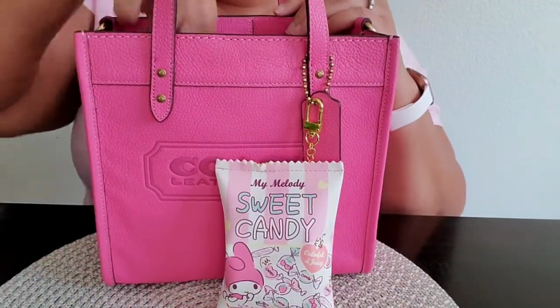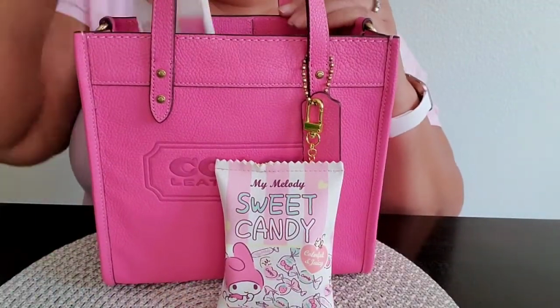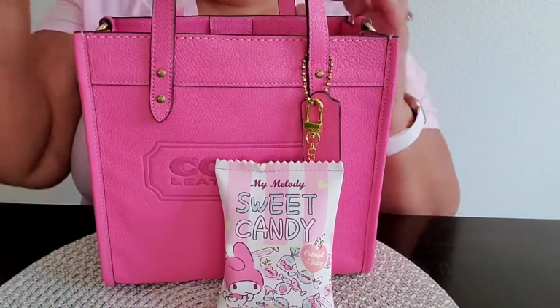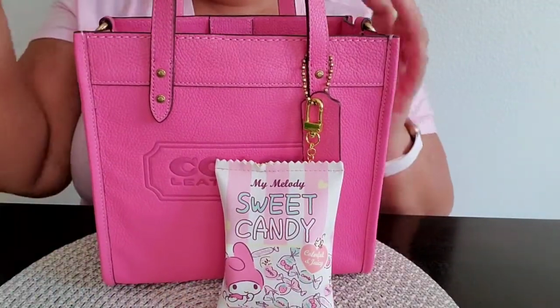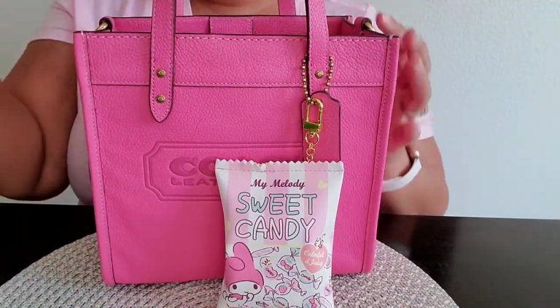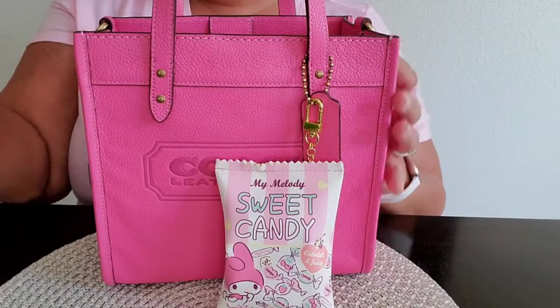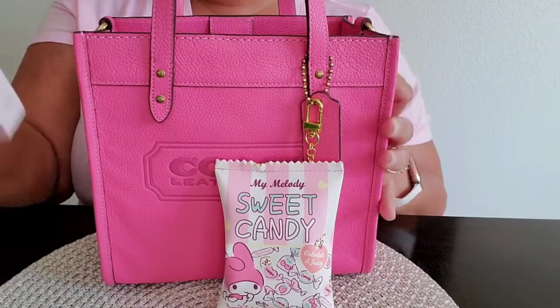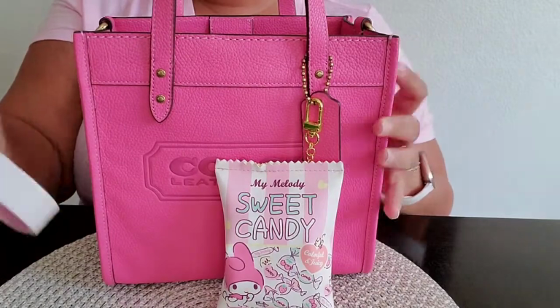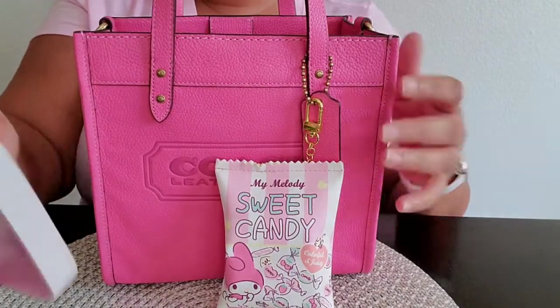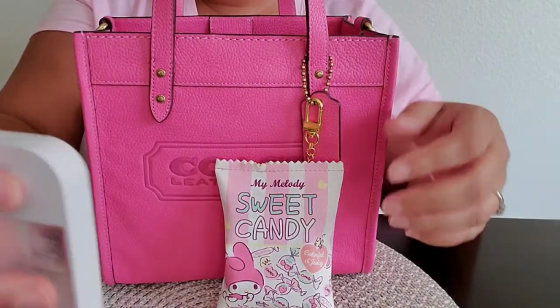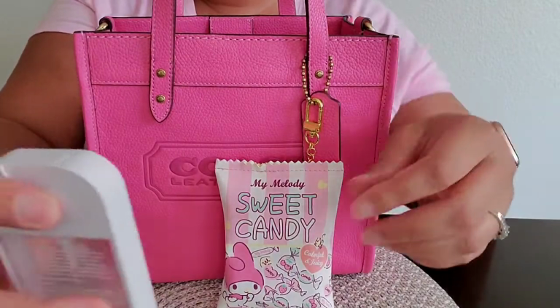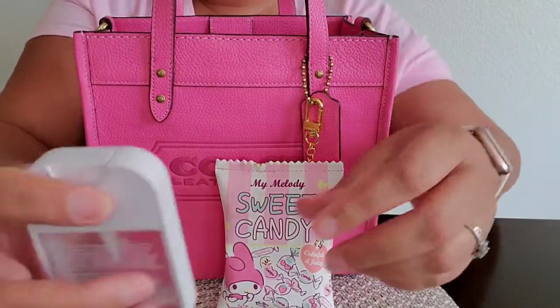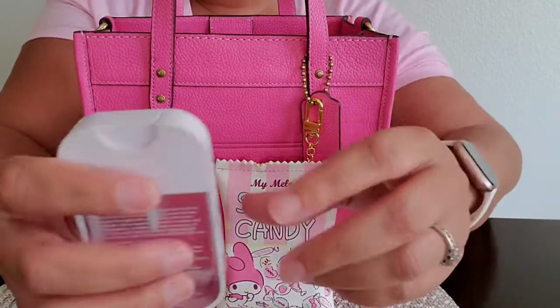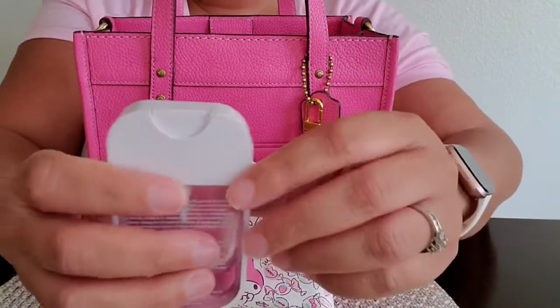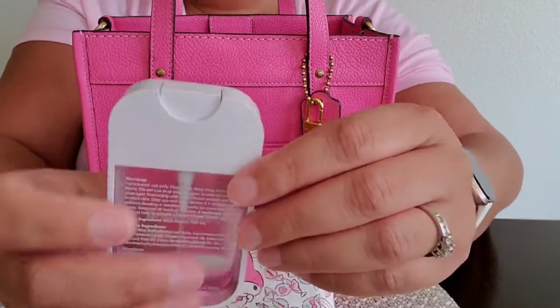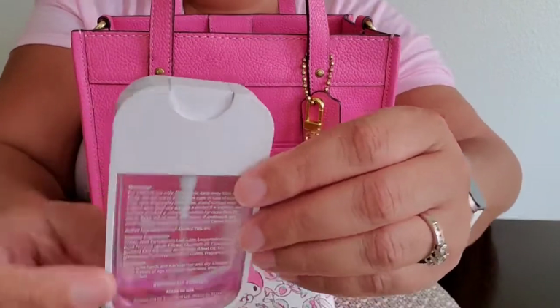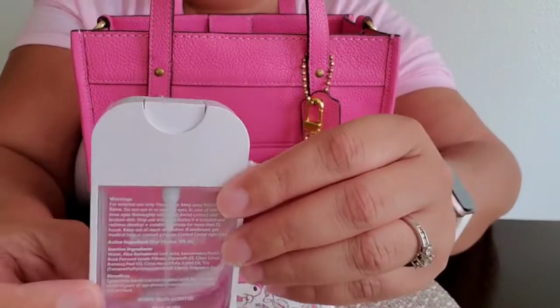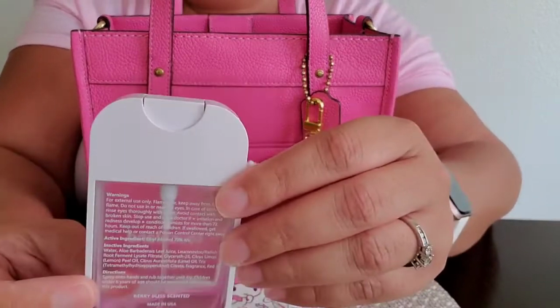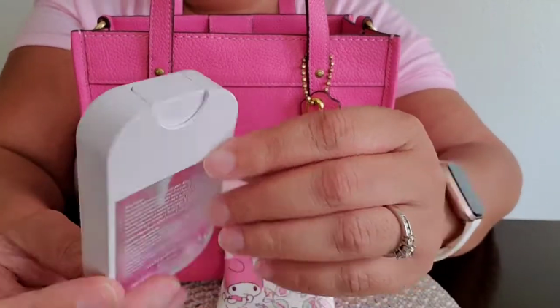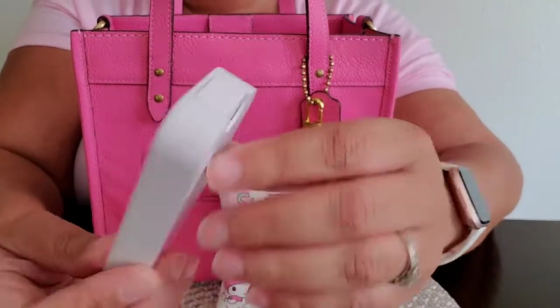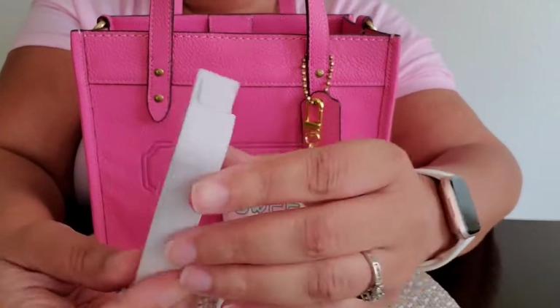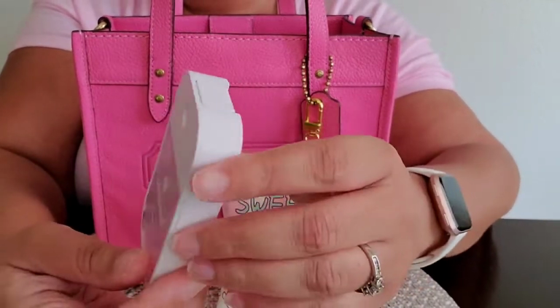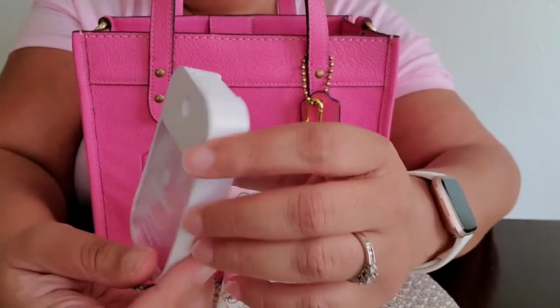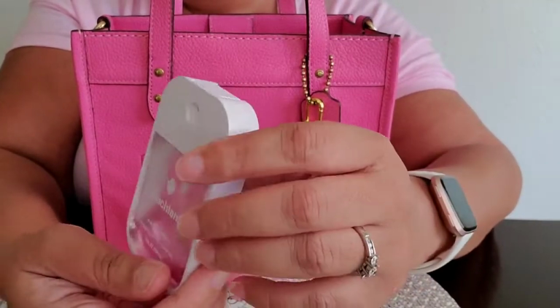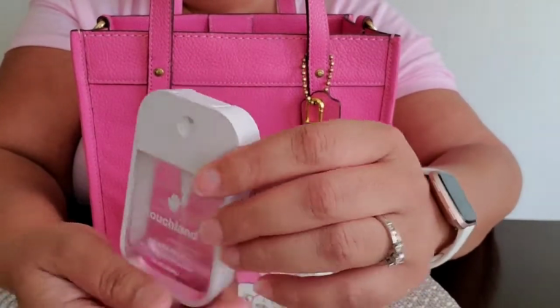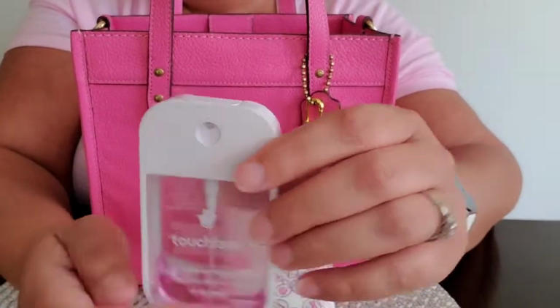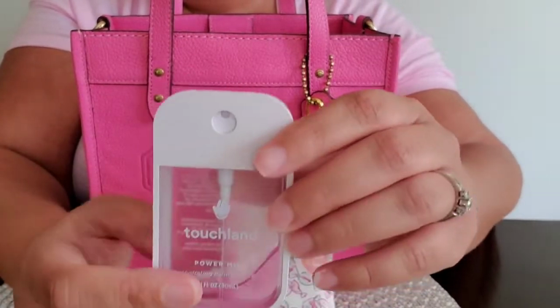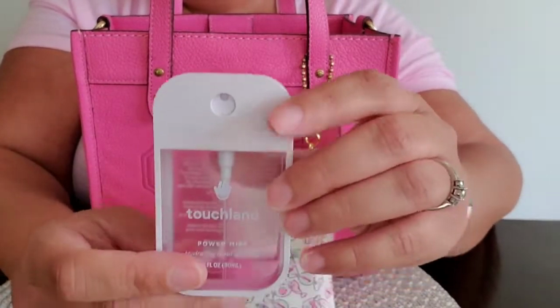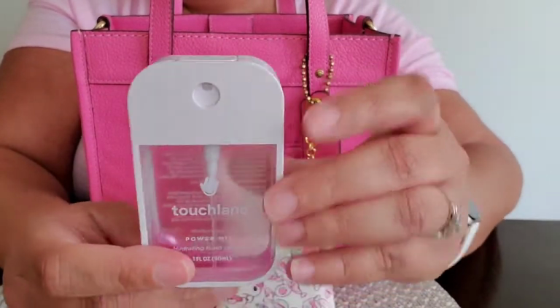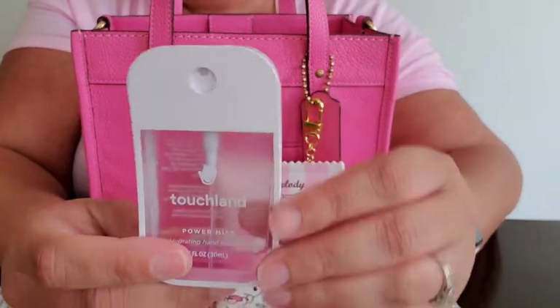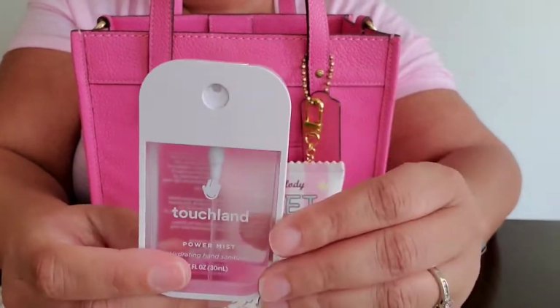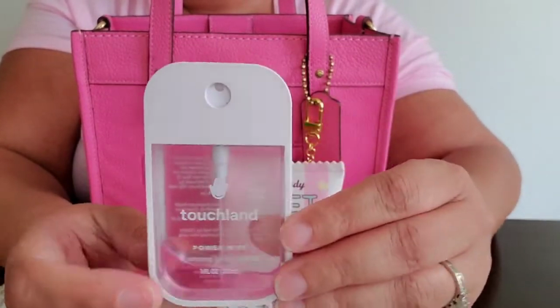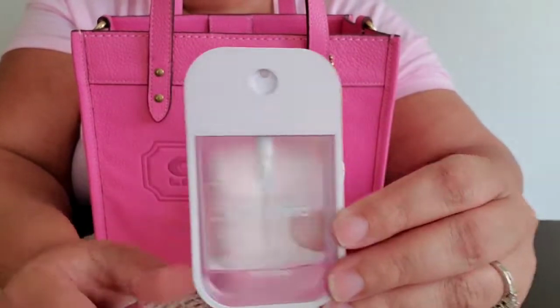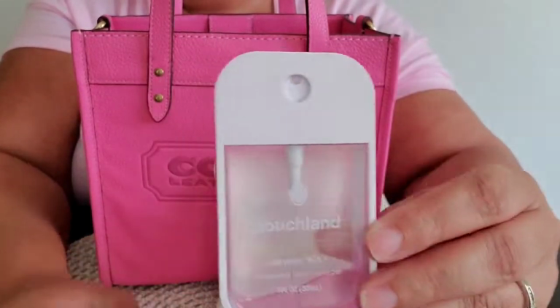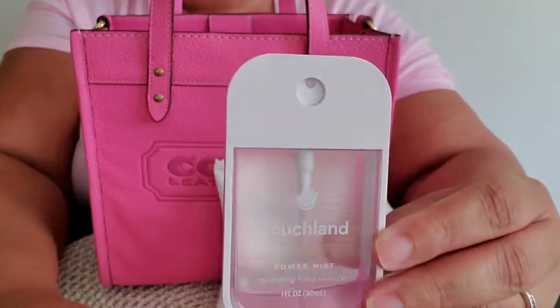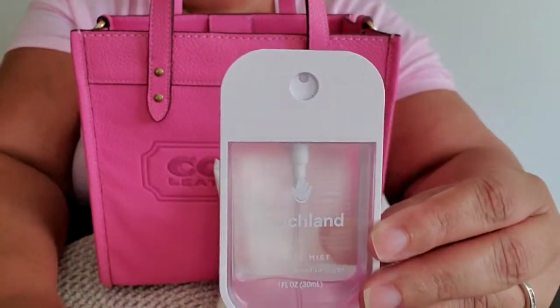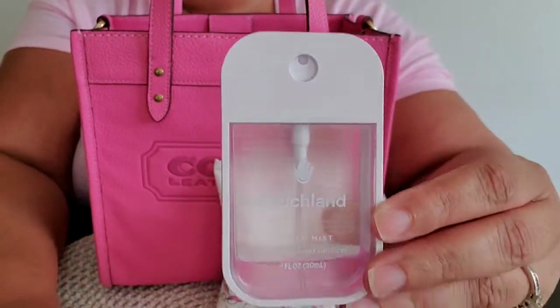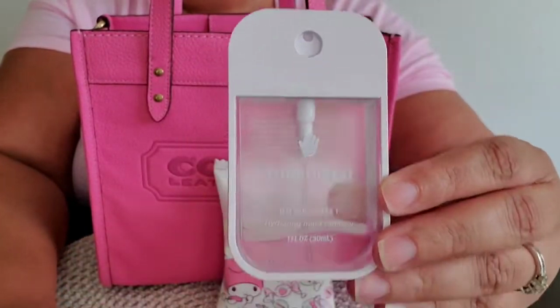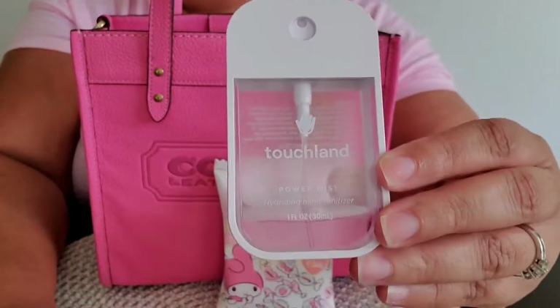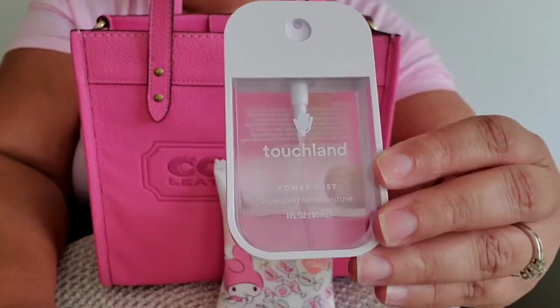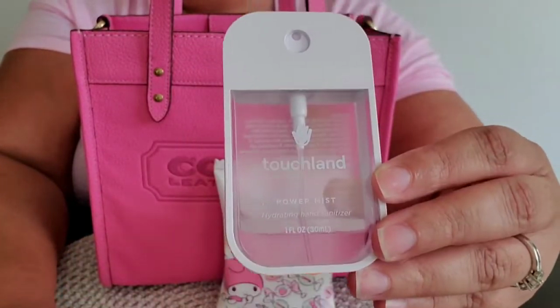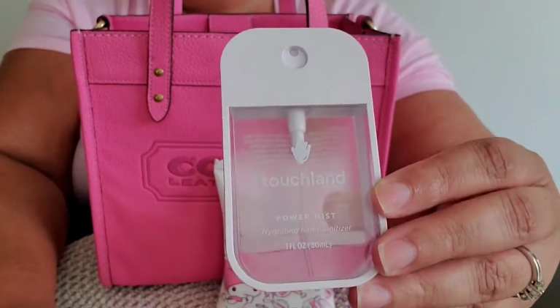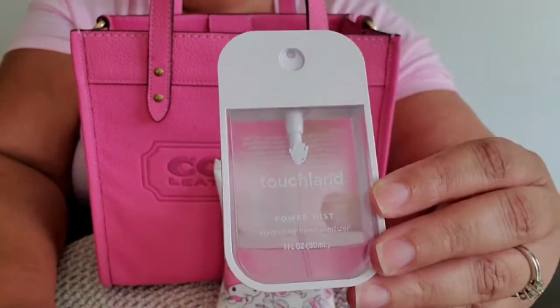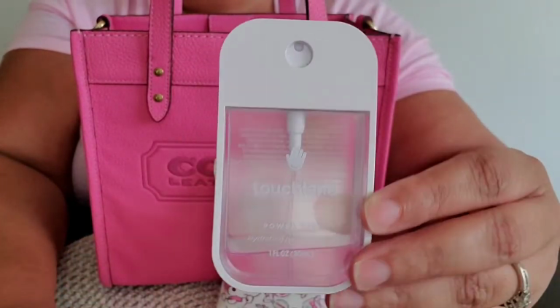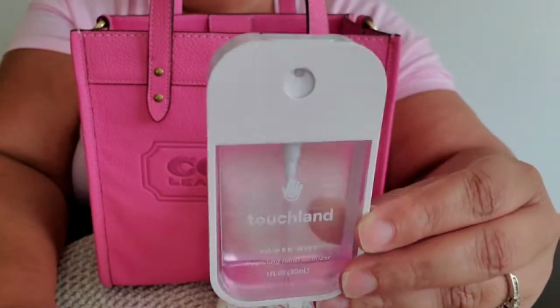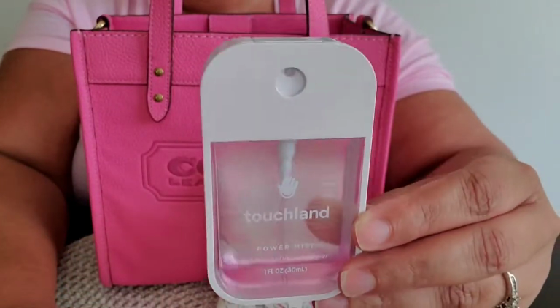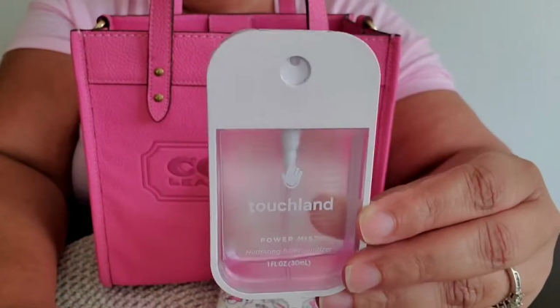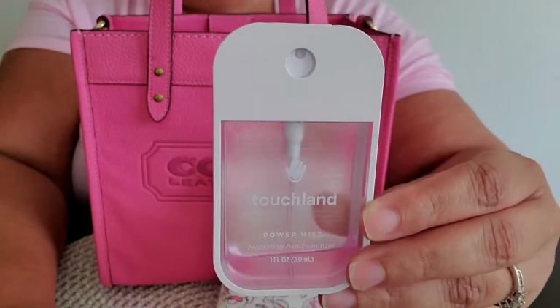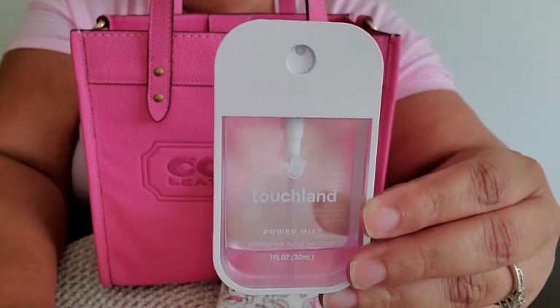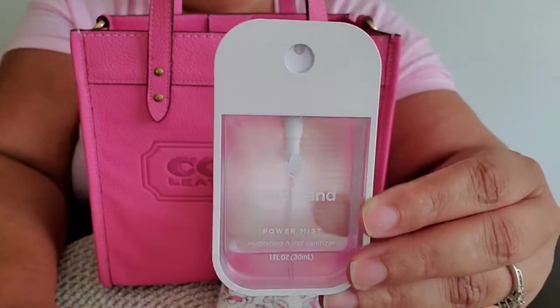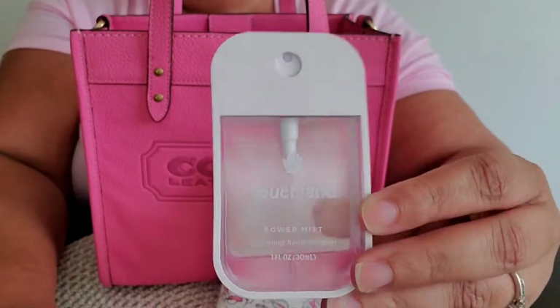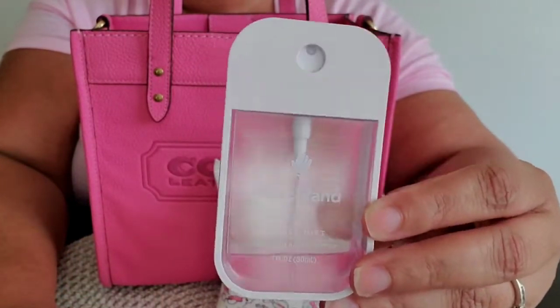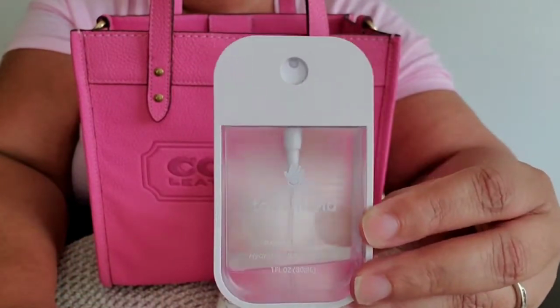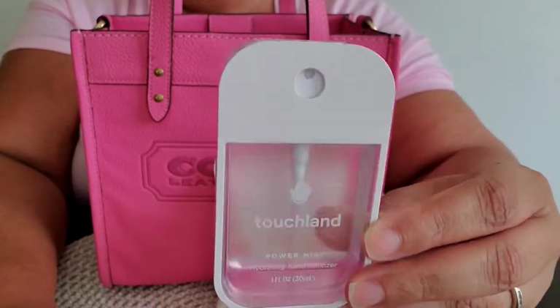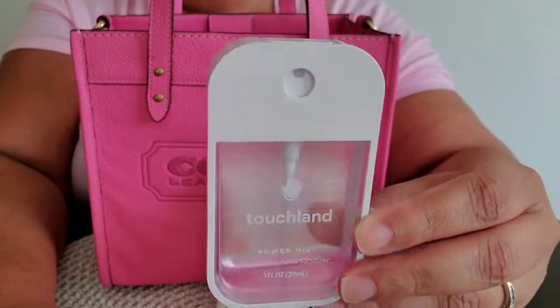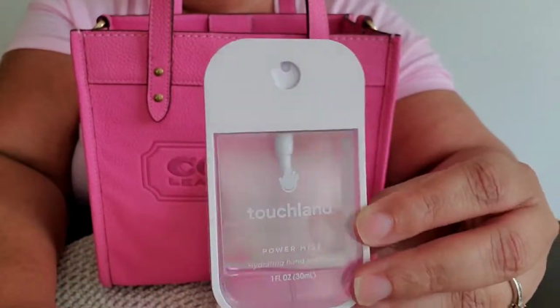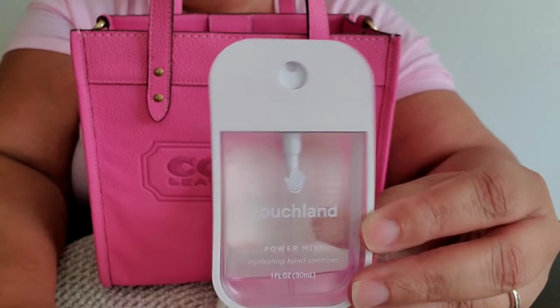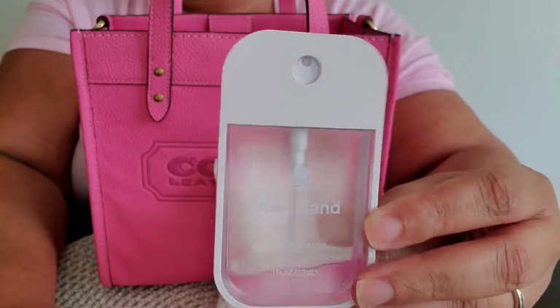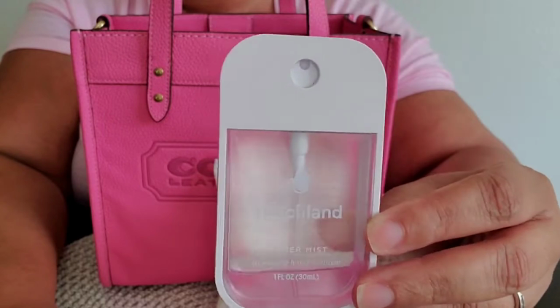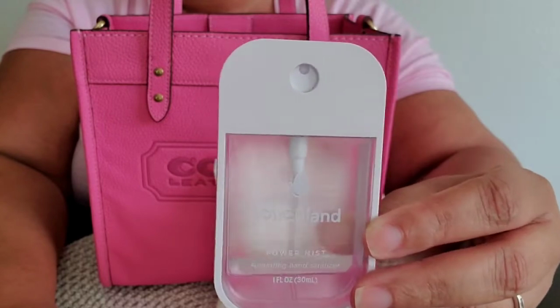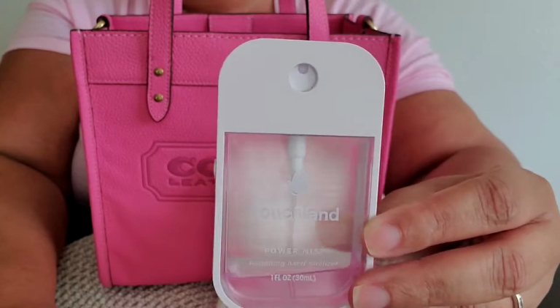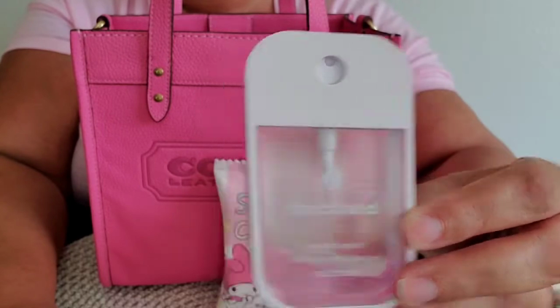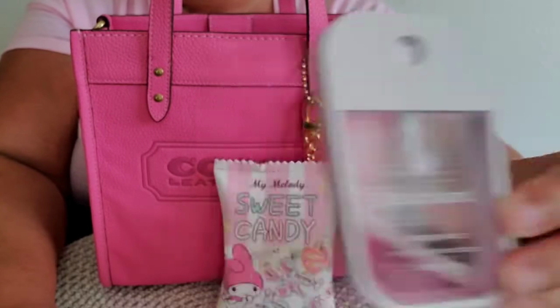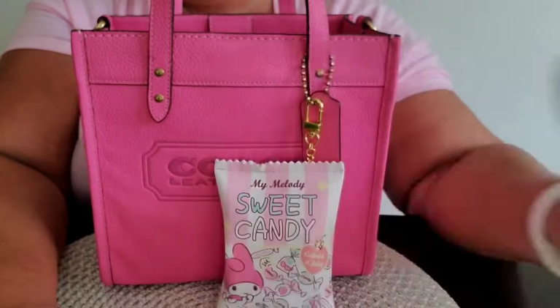Next I have my Touchland hand sanitizer. It's nearly empty but I love it.